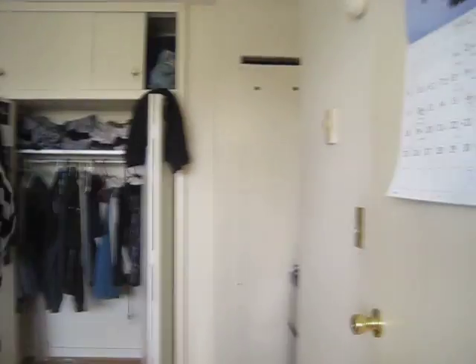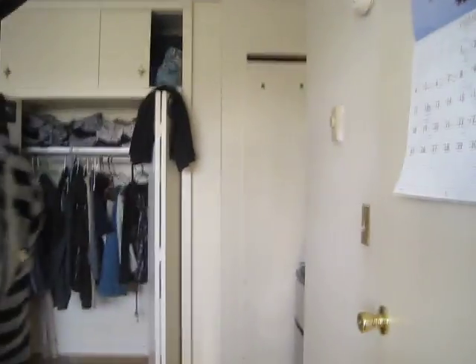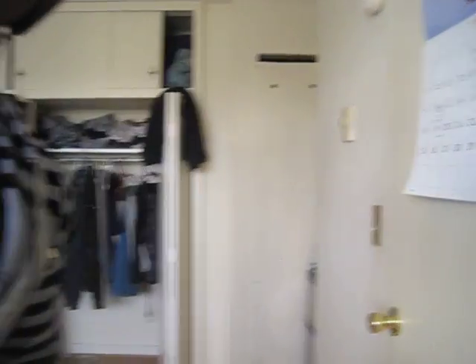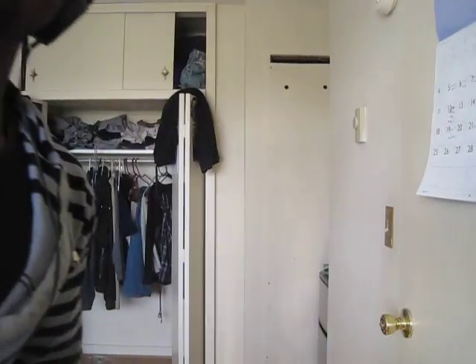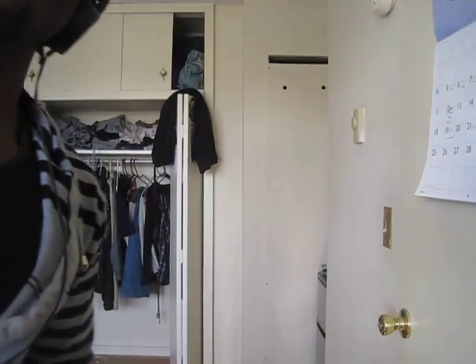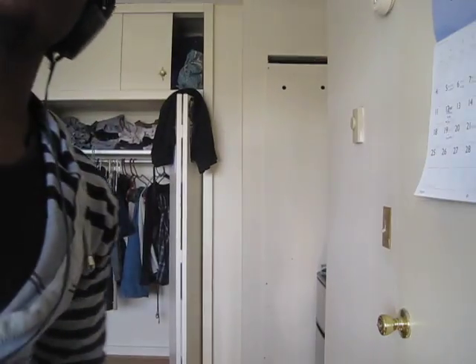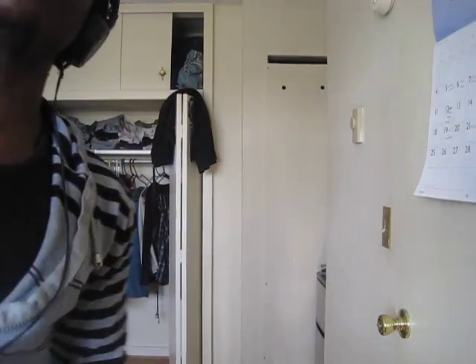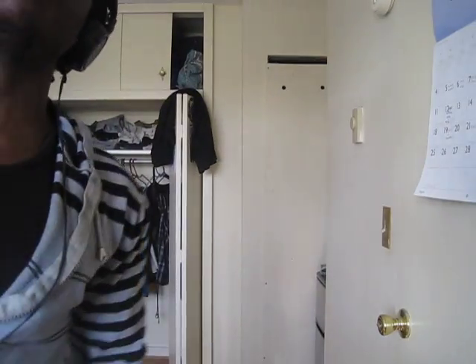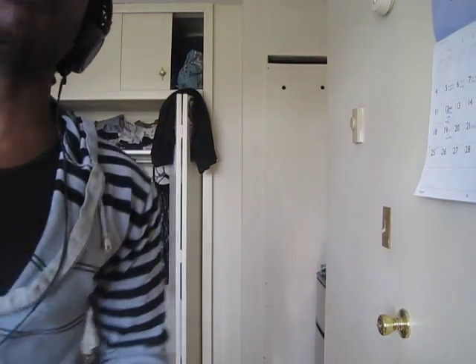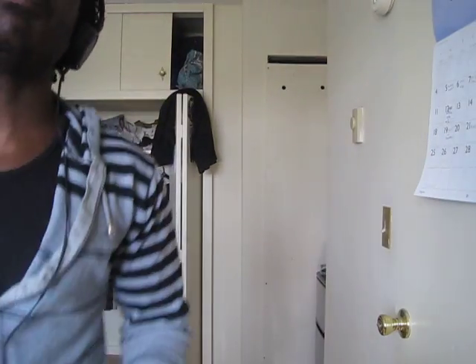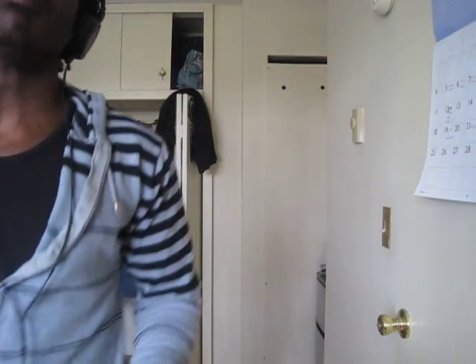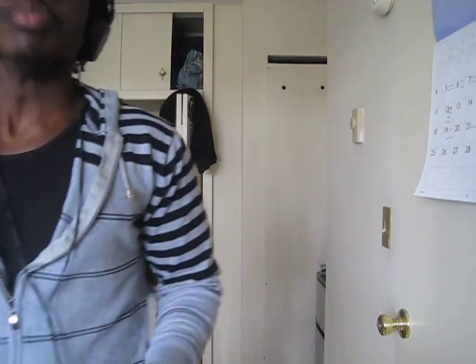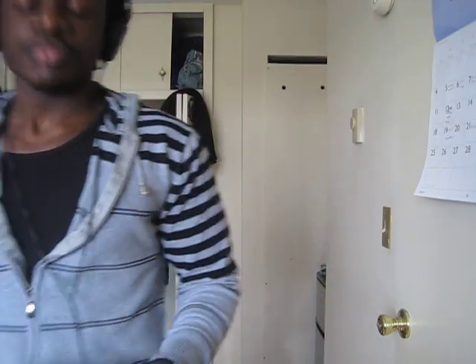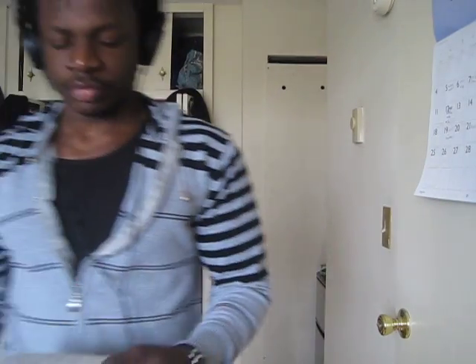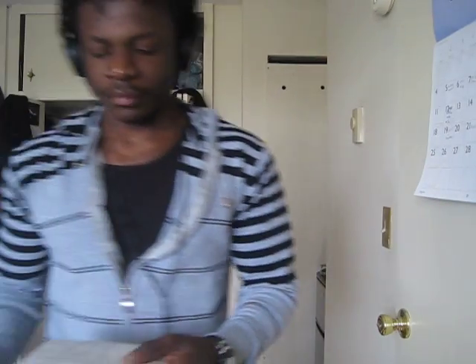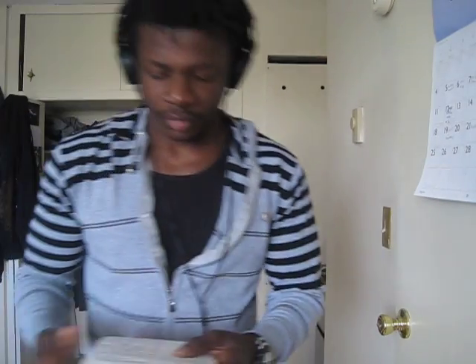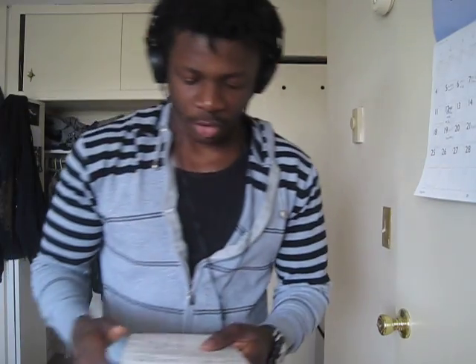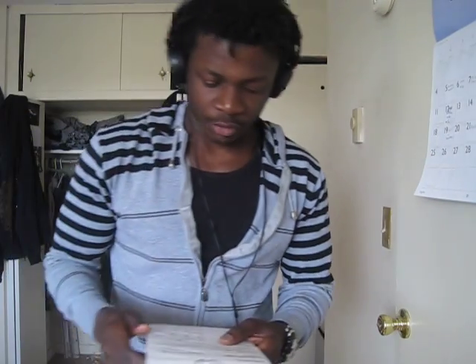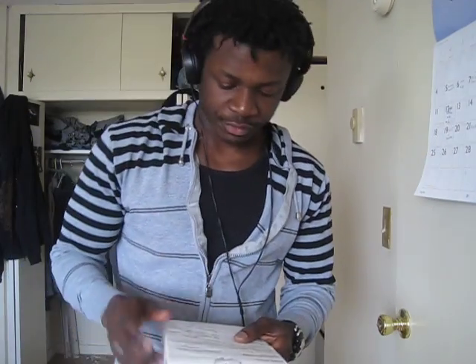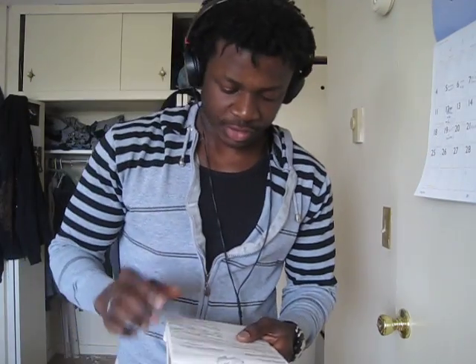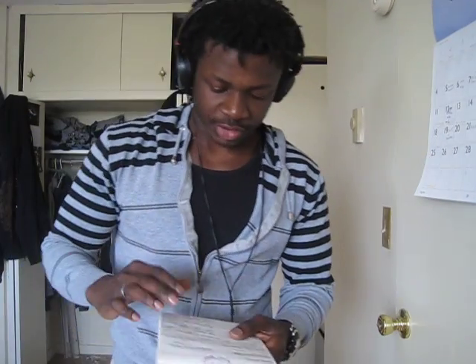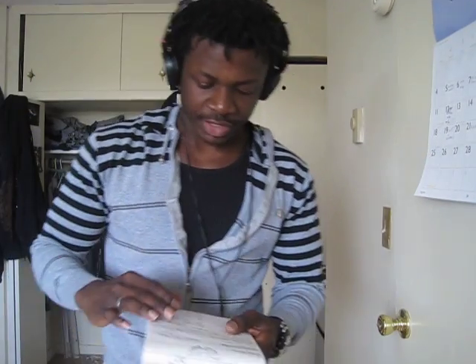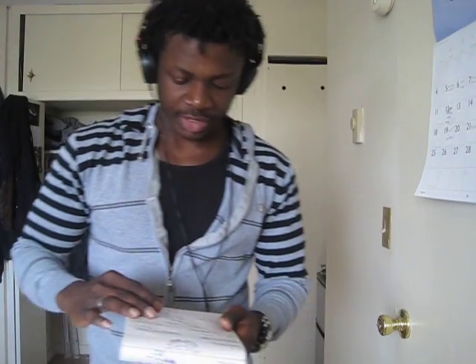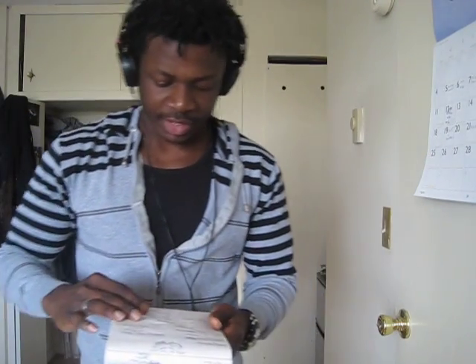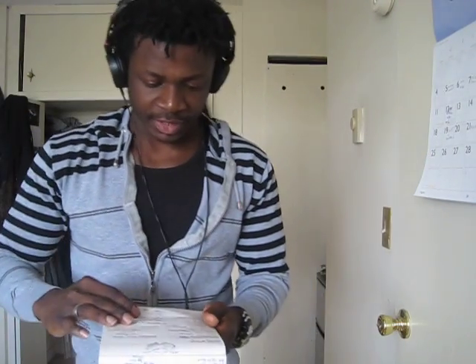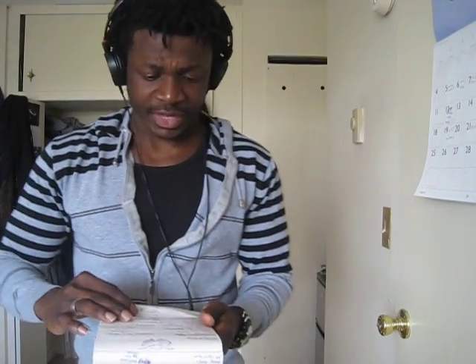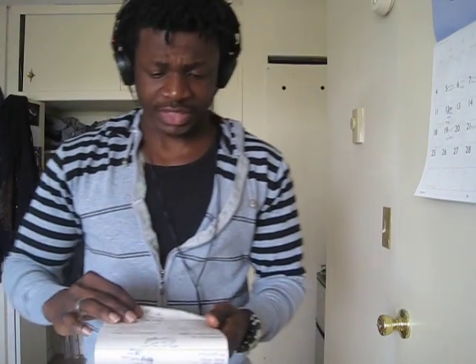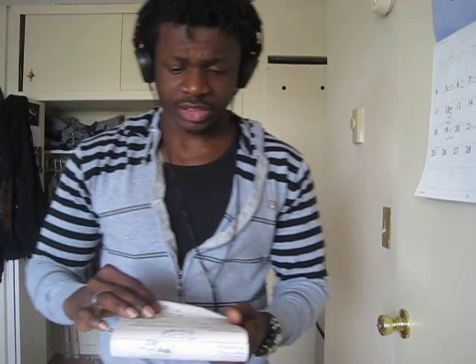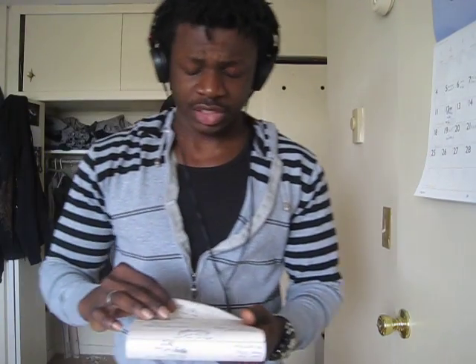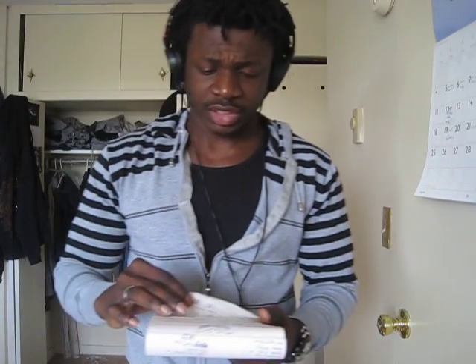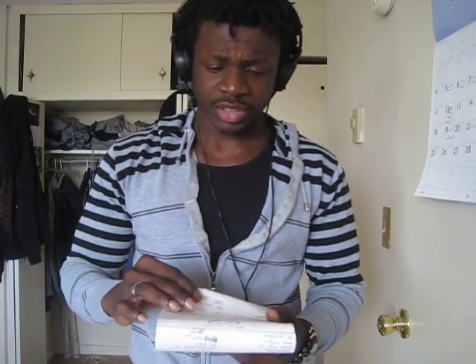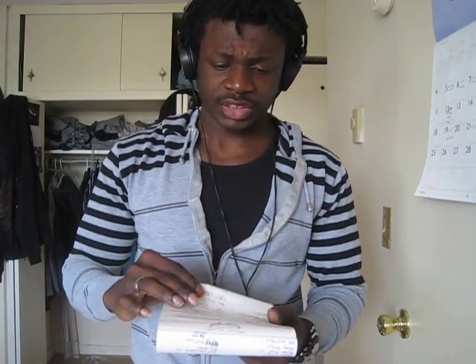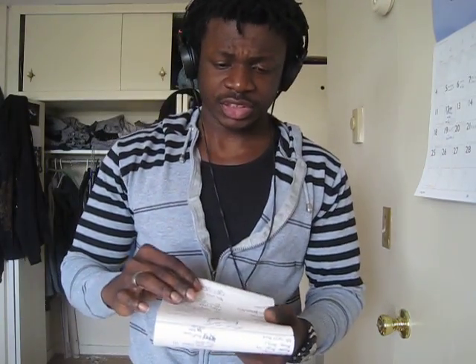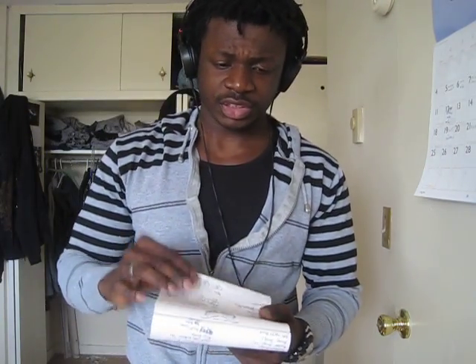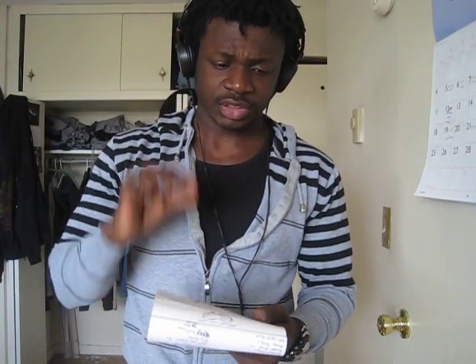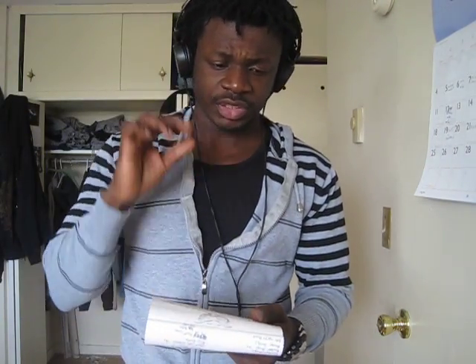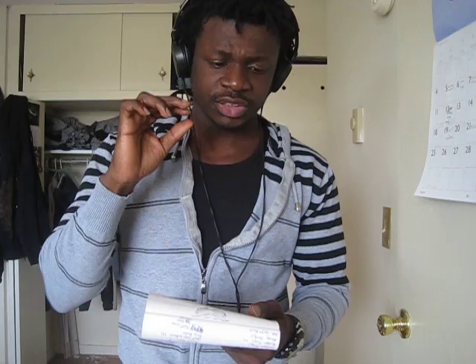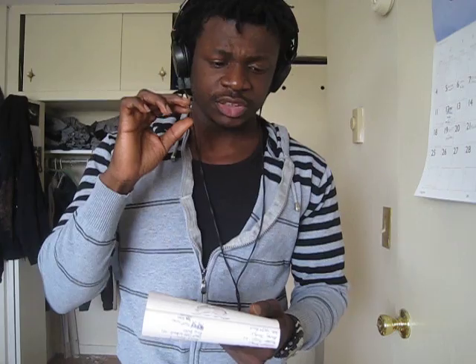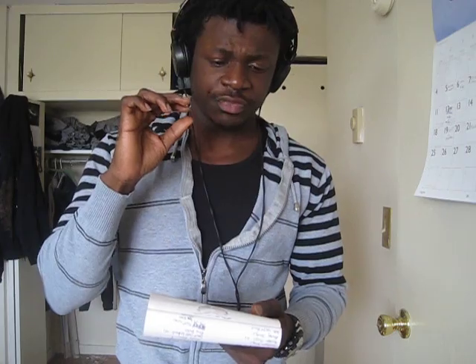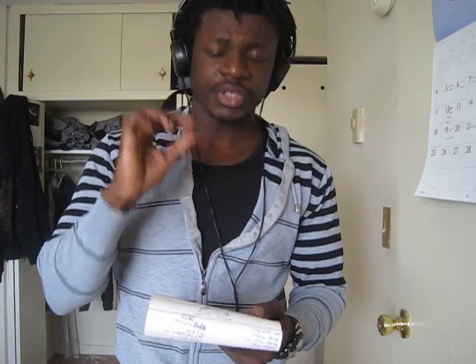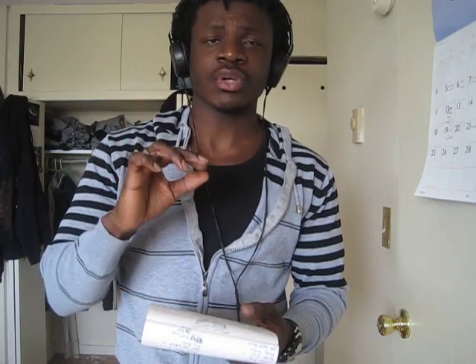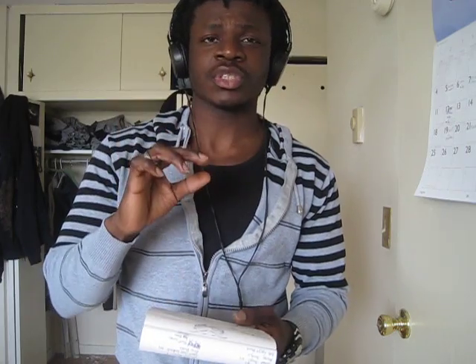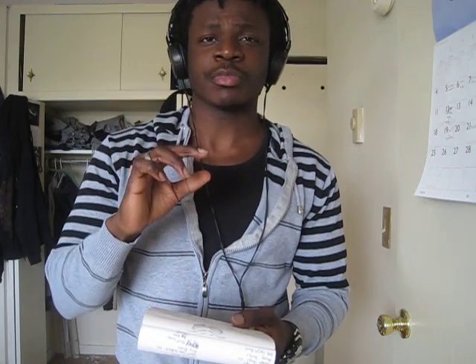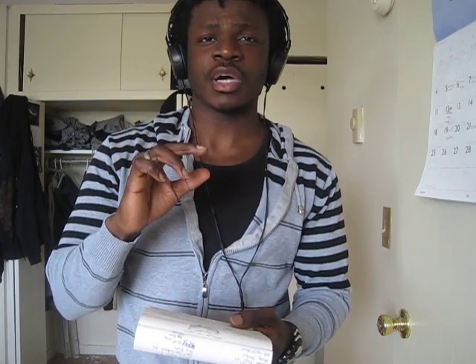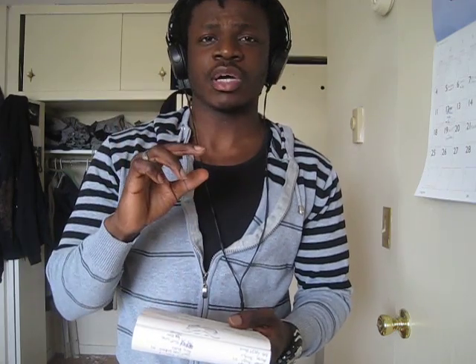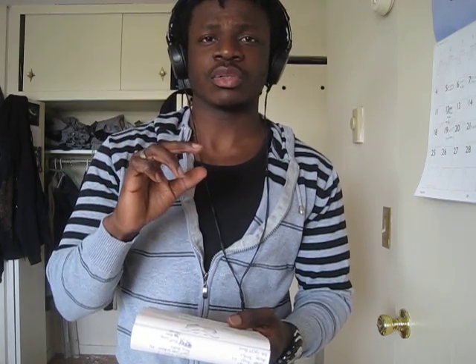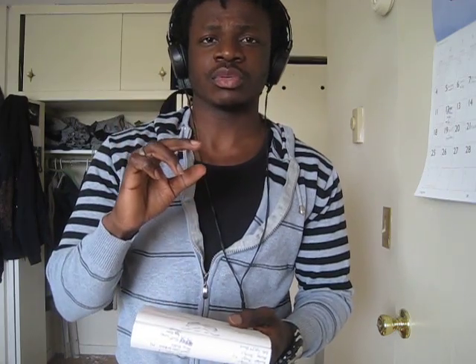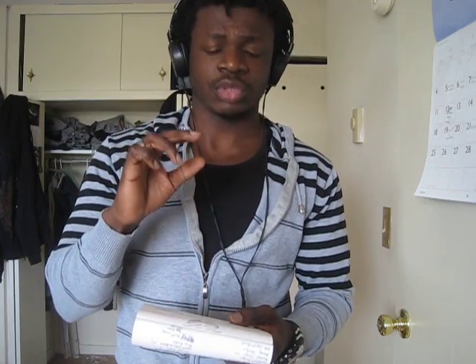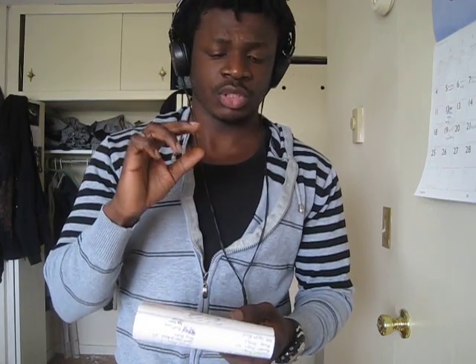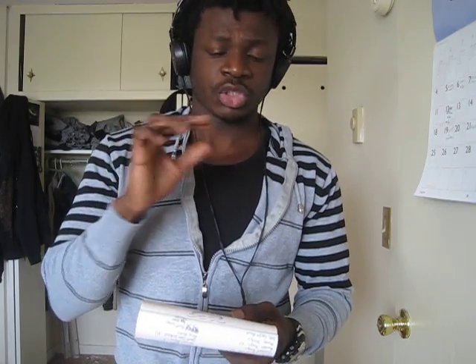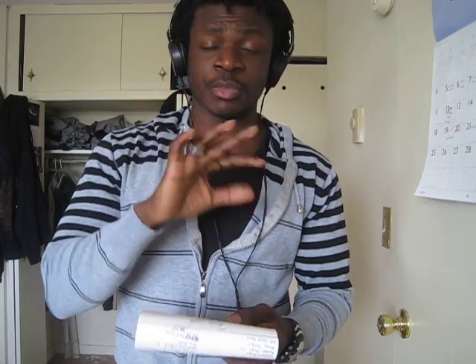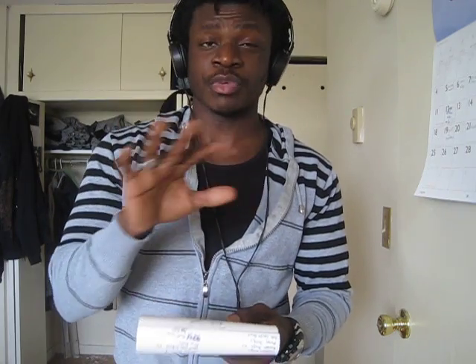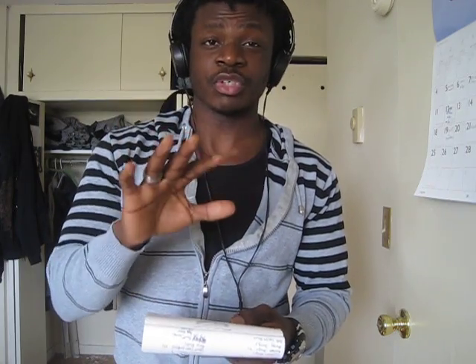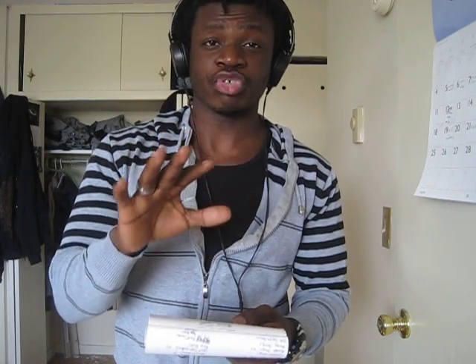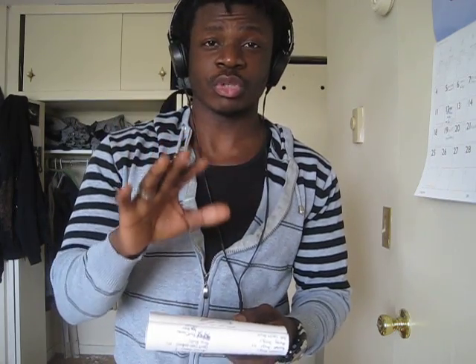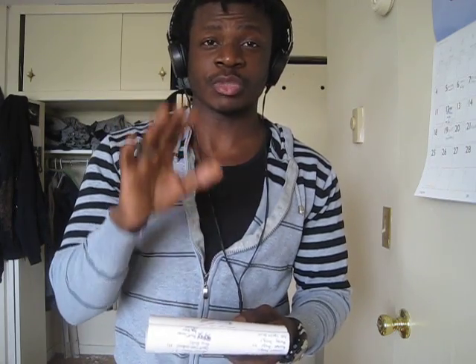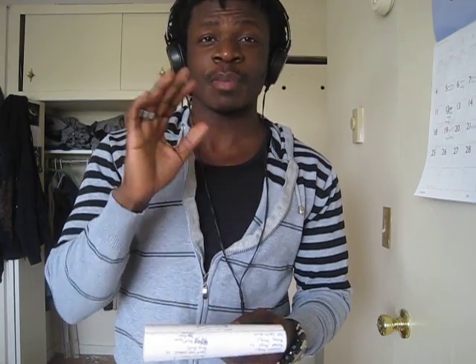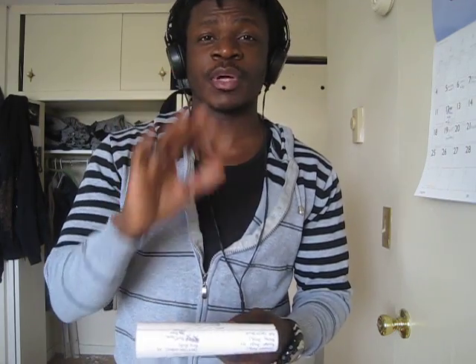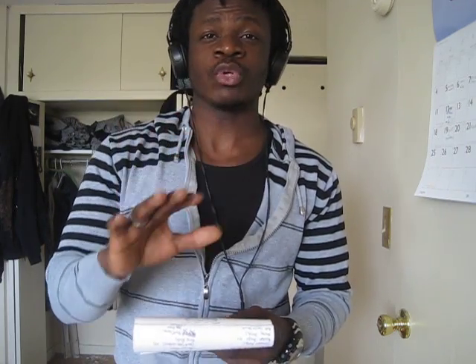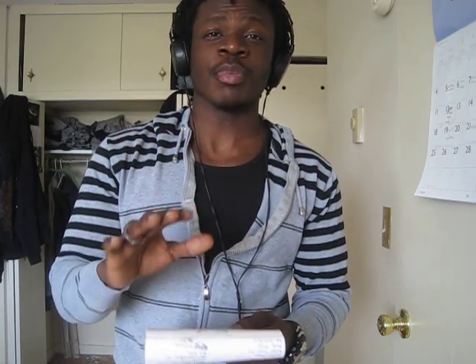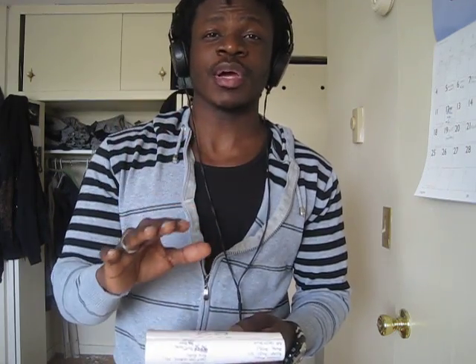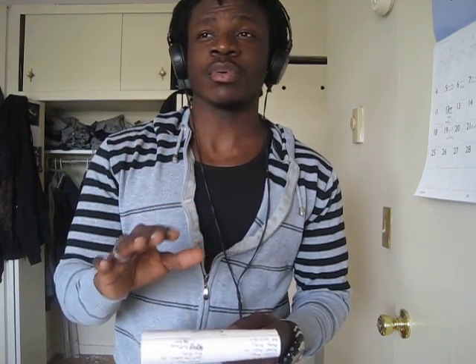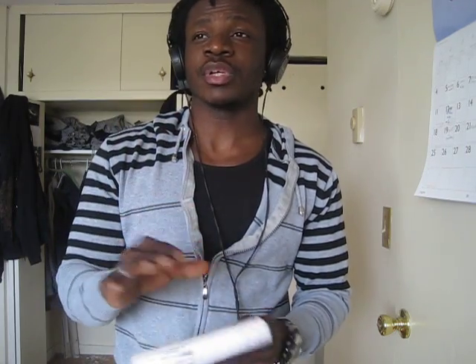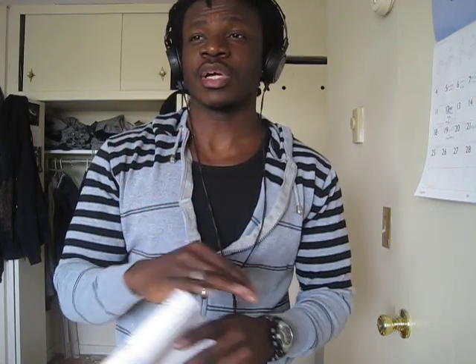Team 3D on deck. Alright guys, this video is going to be really short — it's about my new back workout.